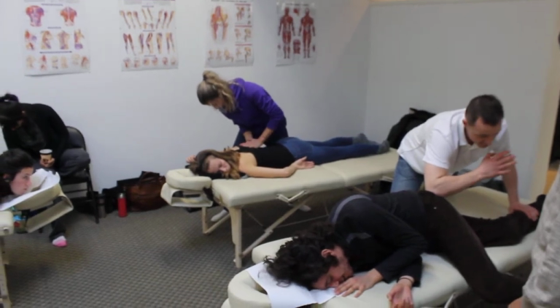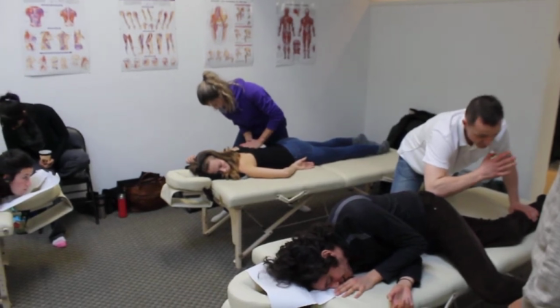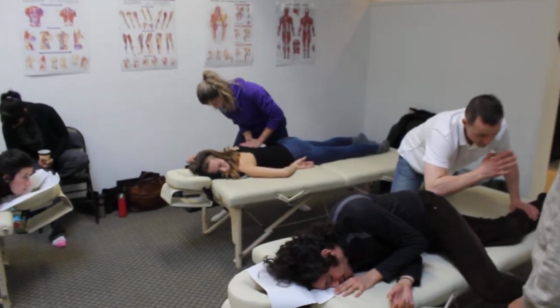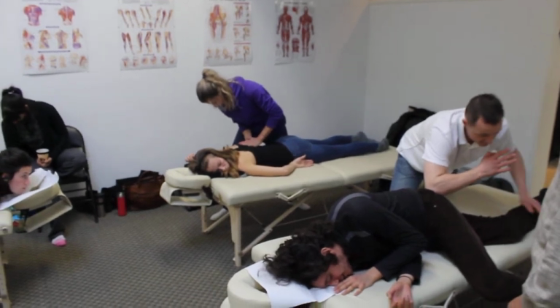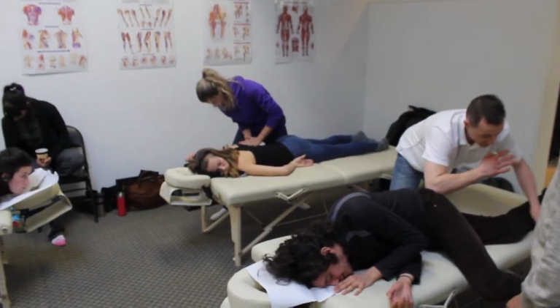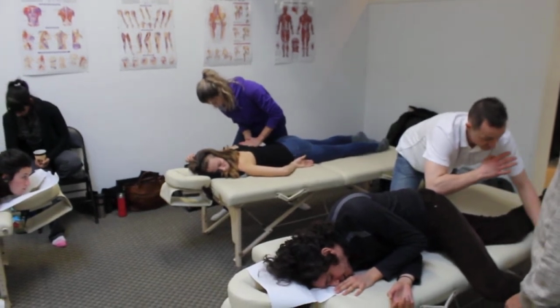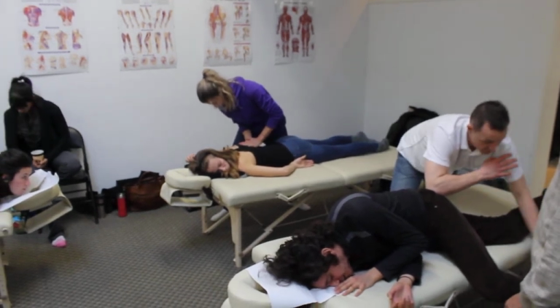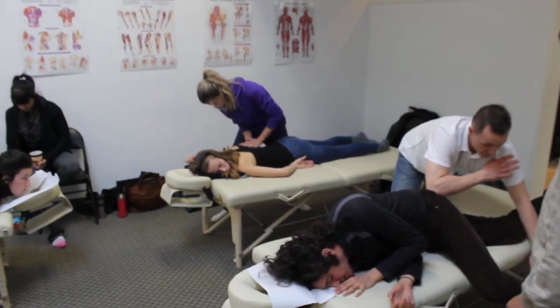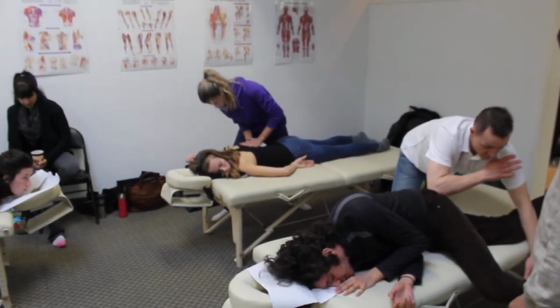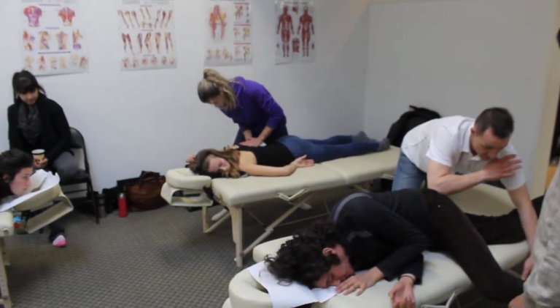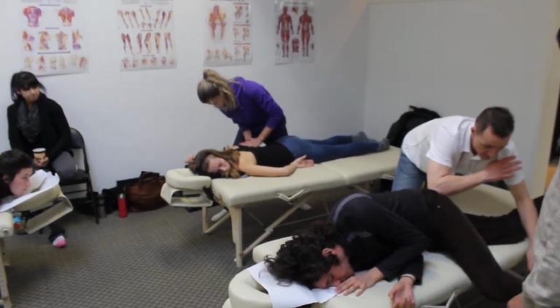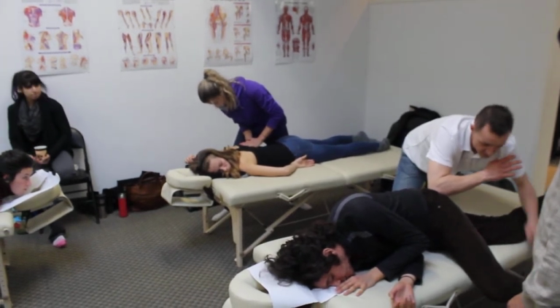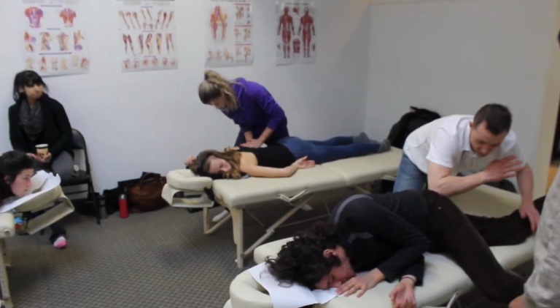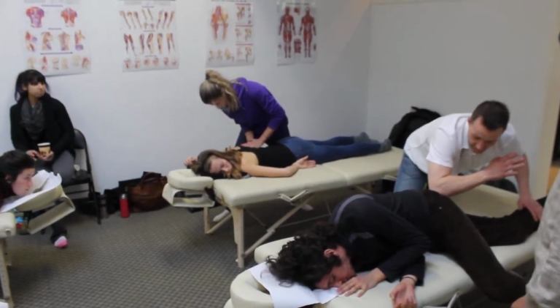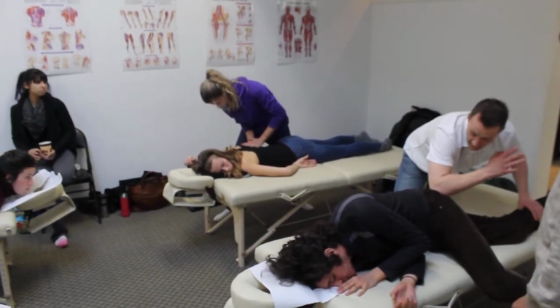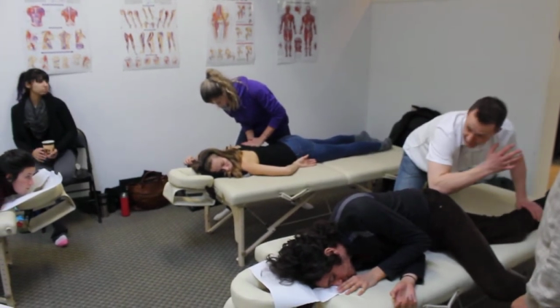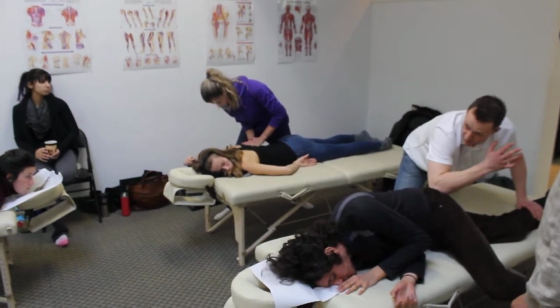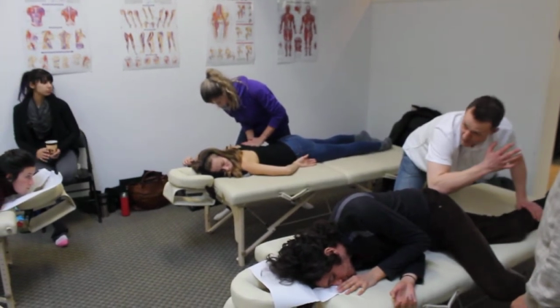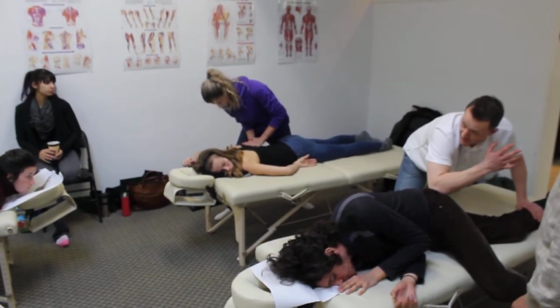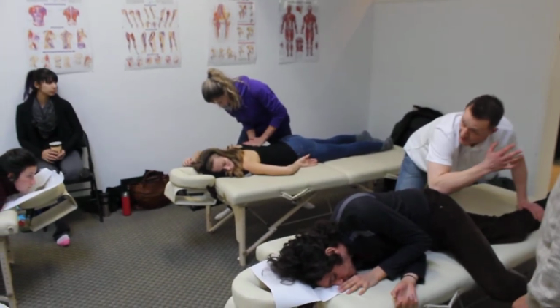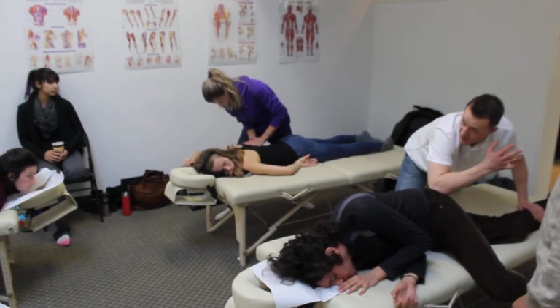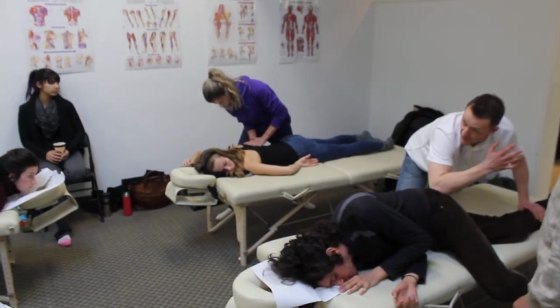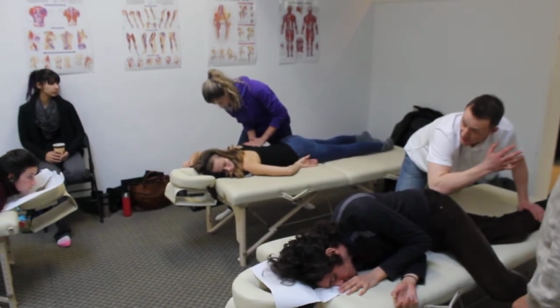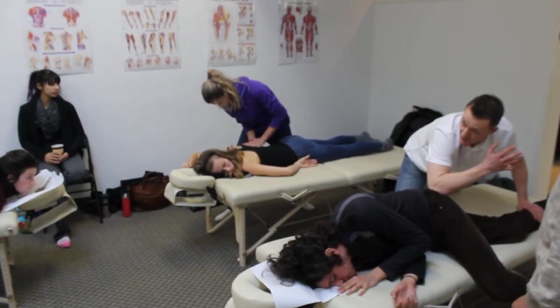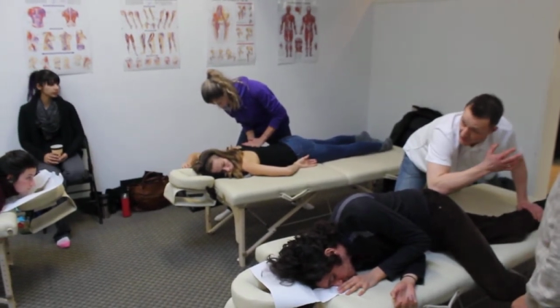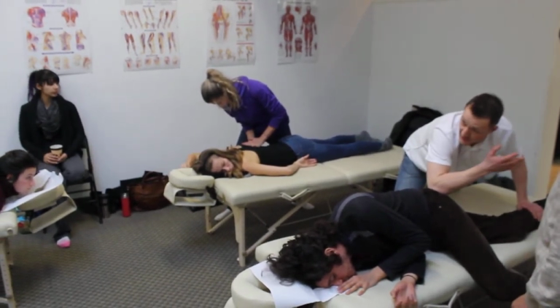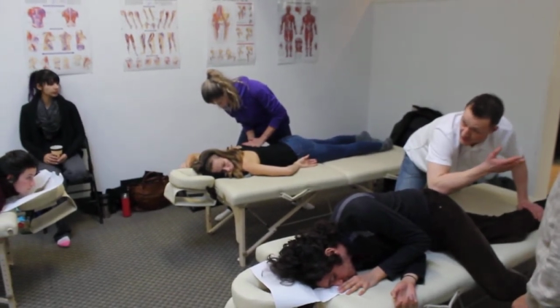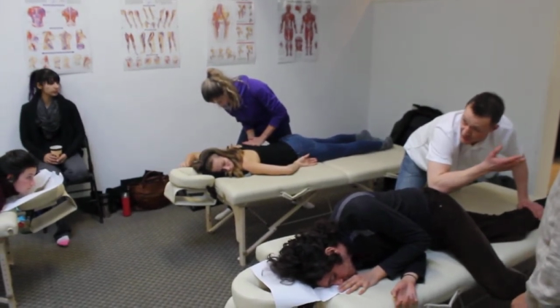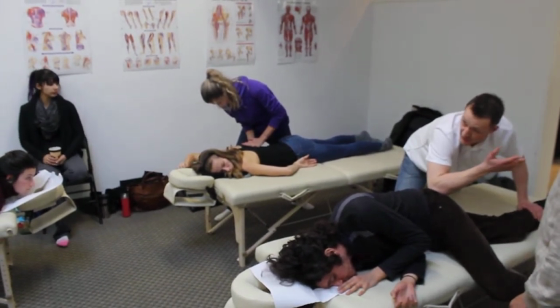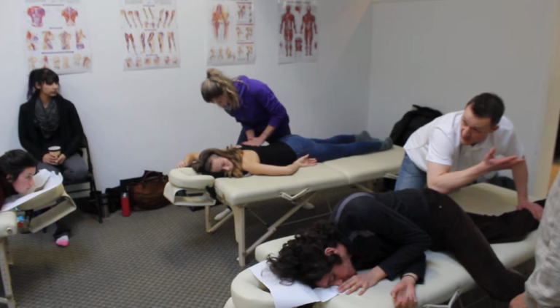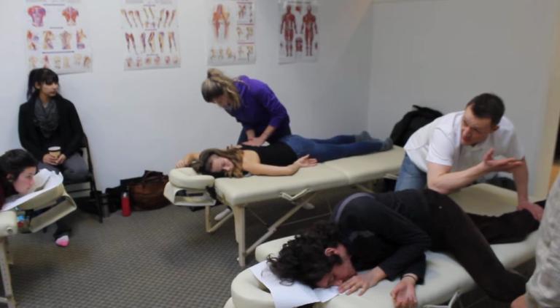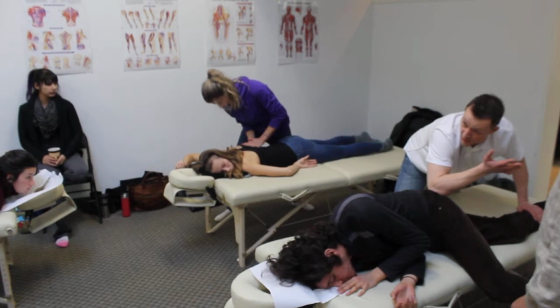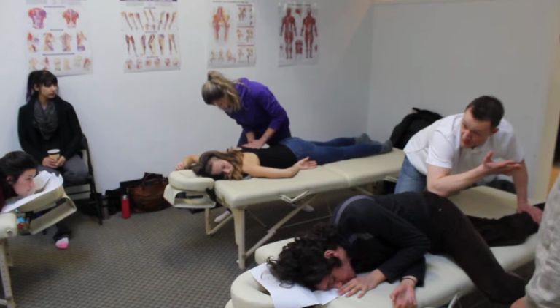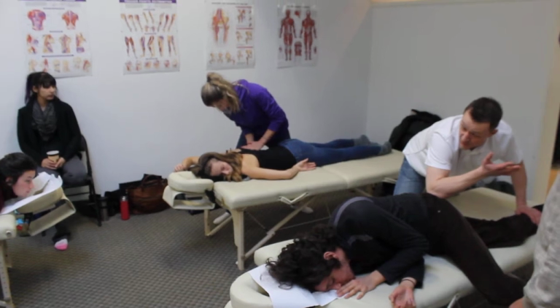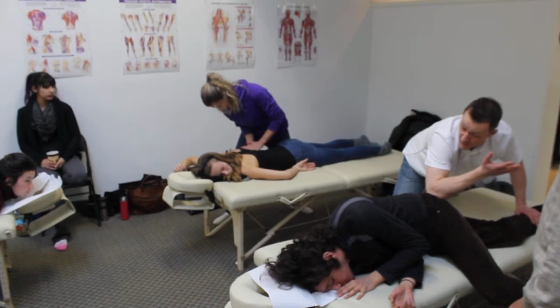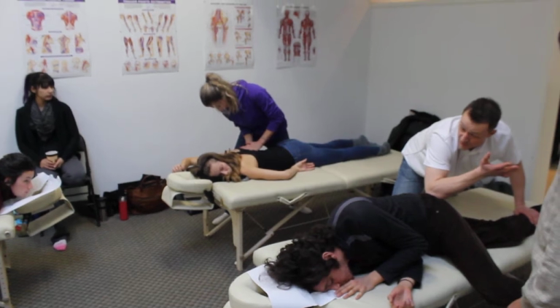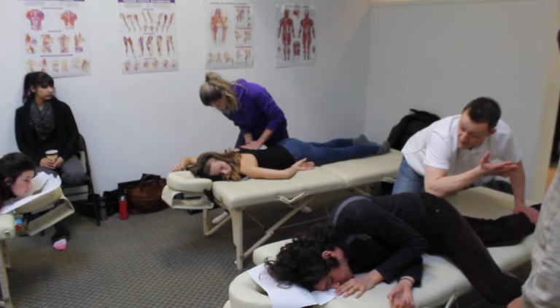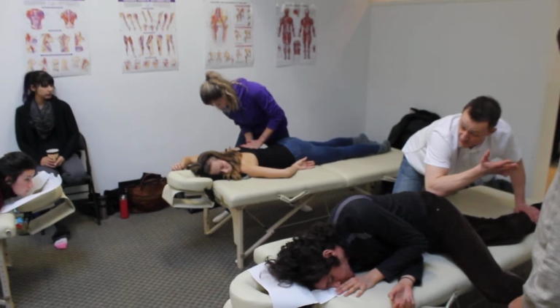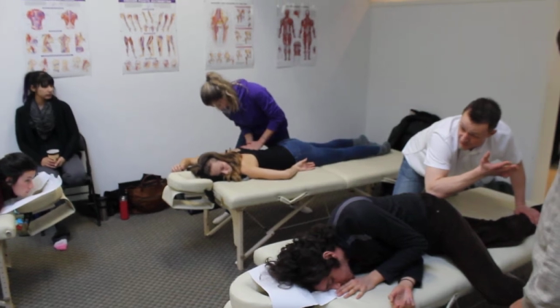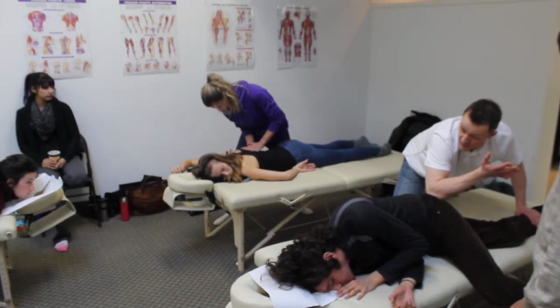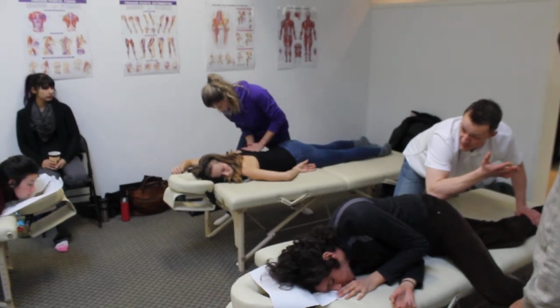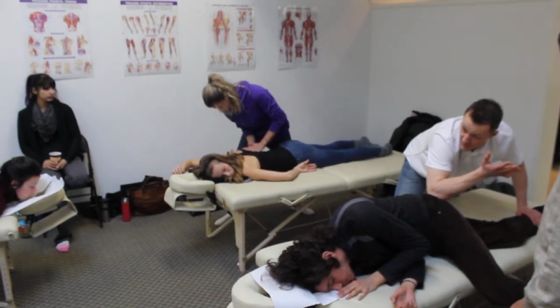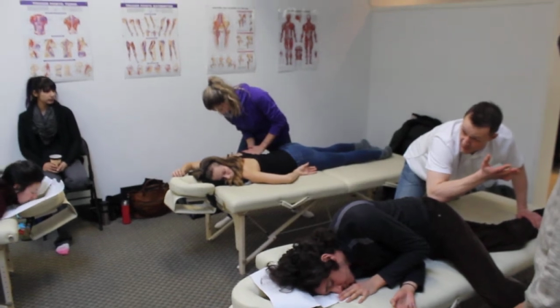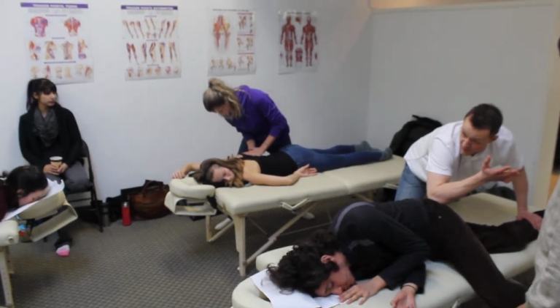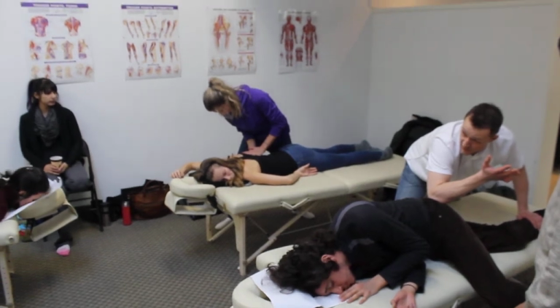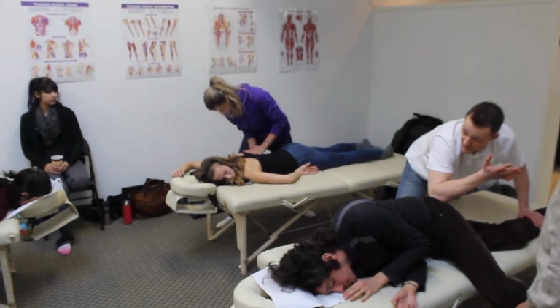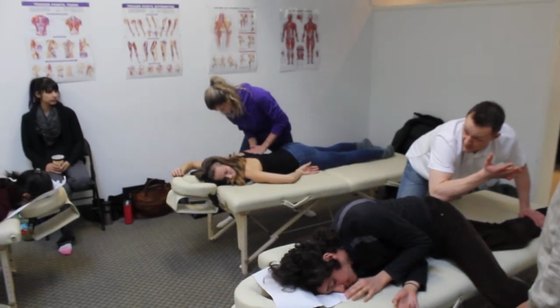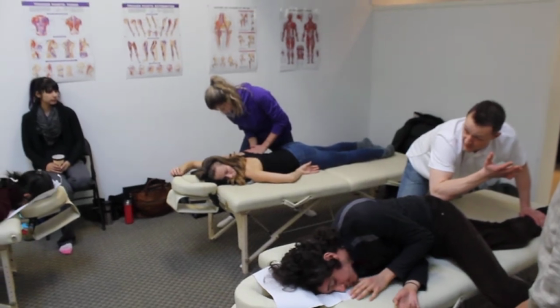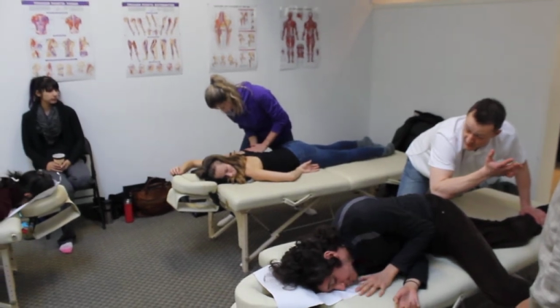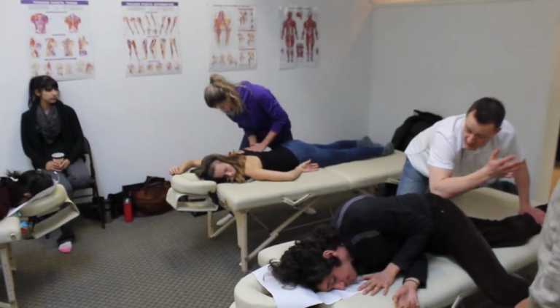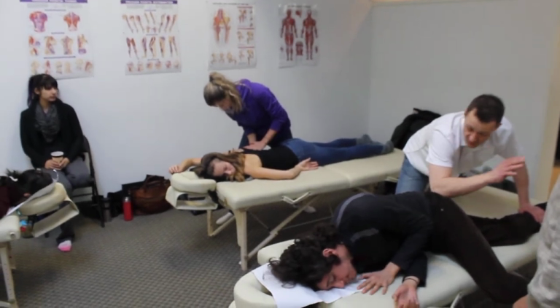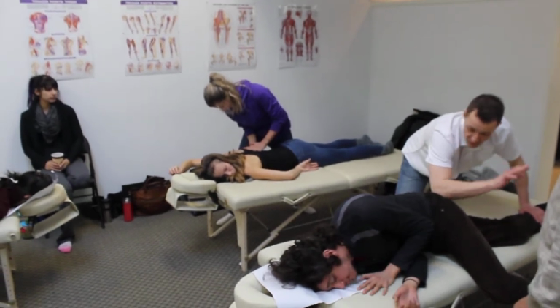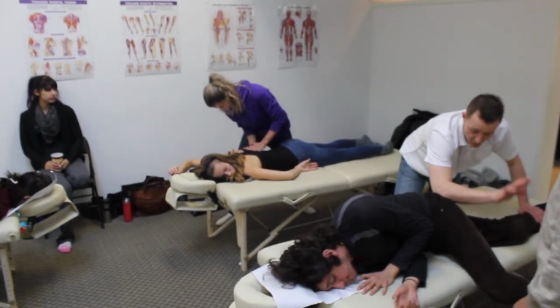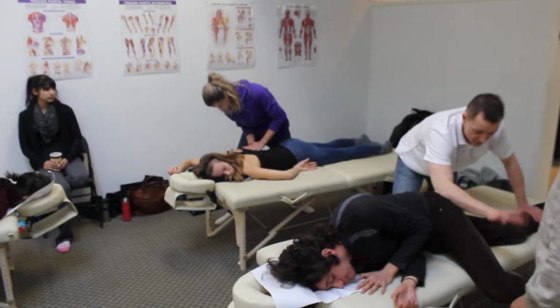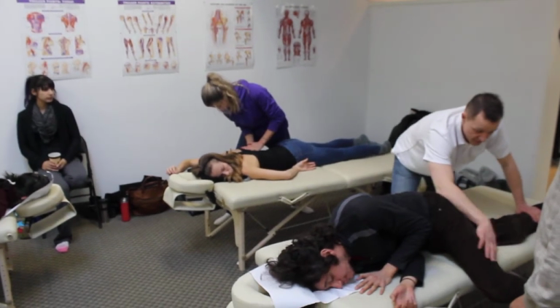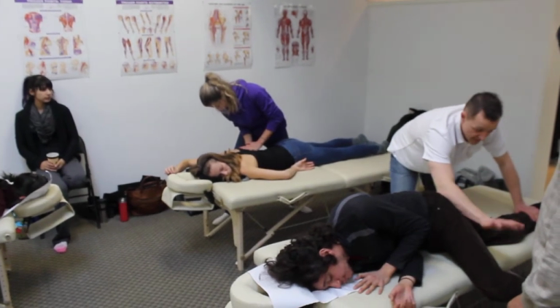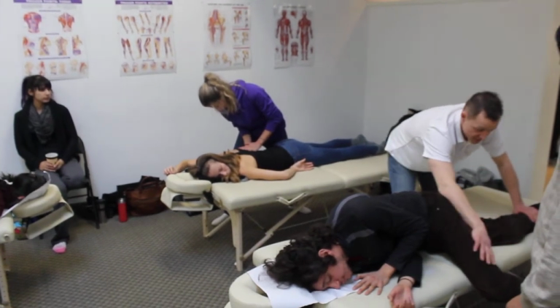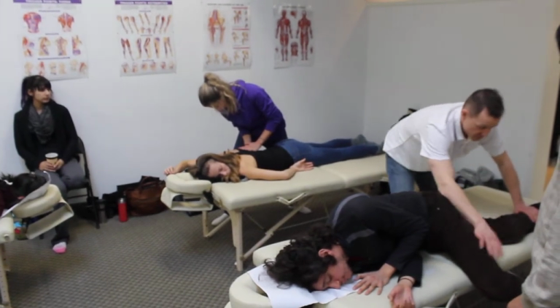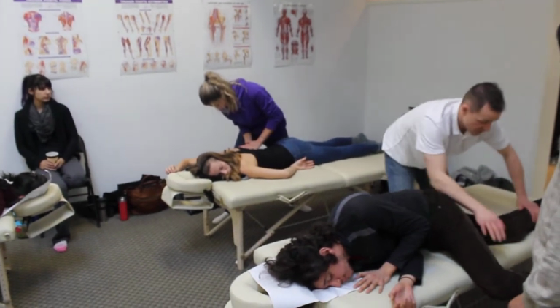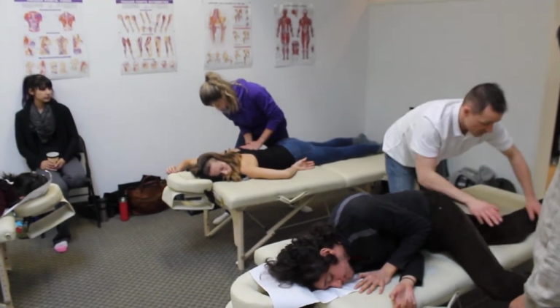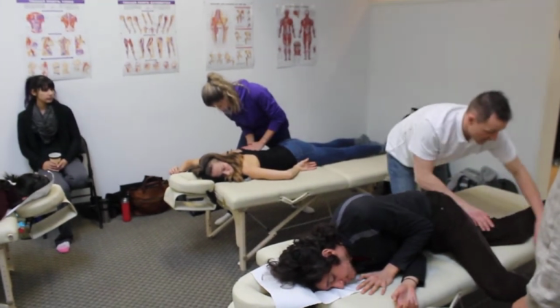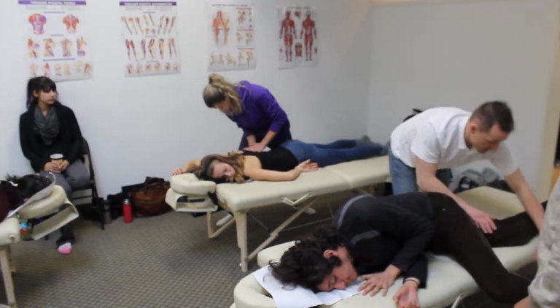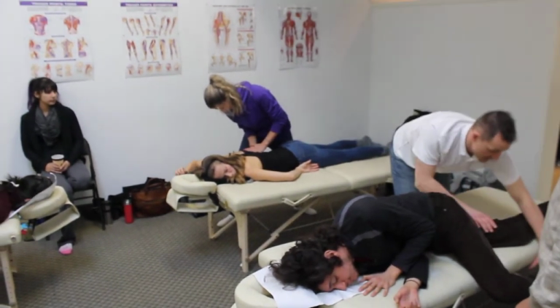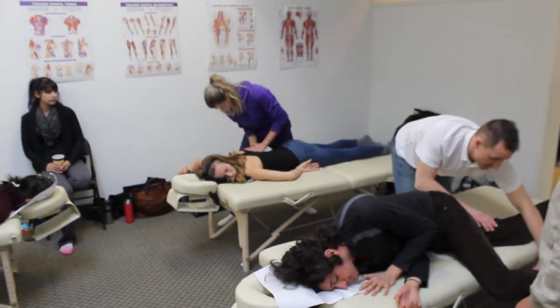Drop the foot down so we get that little bit of external rotation, we hold, pin, we're going to relax, bring it back in.